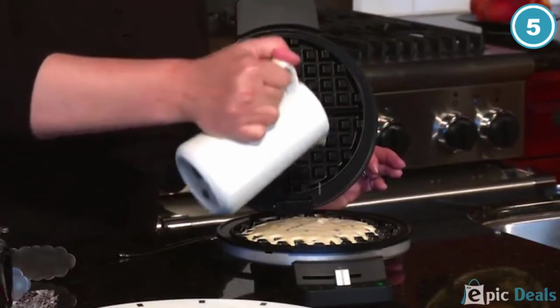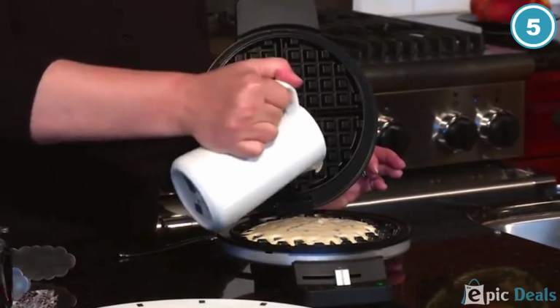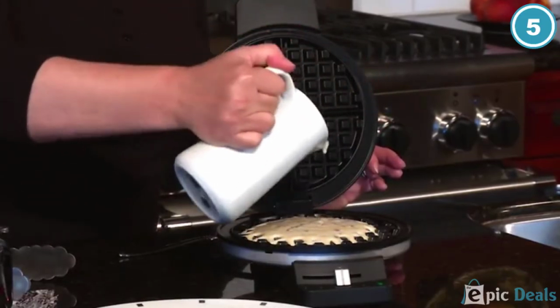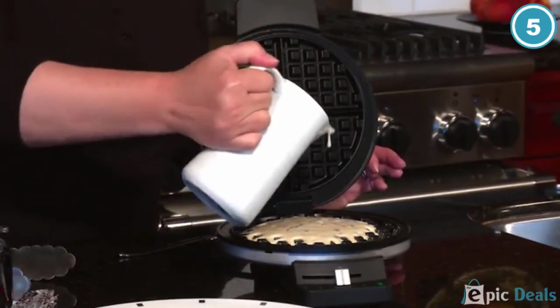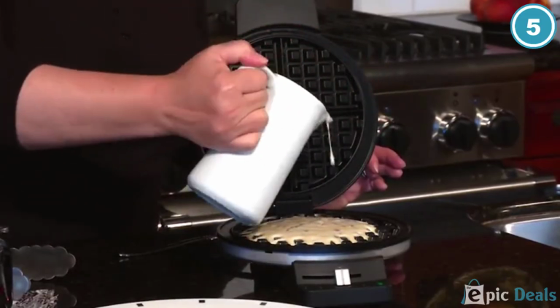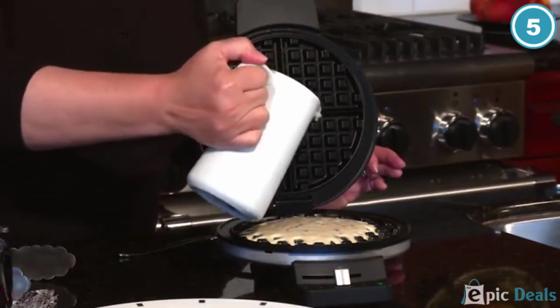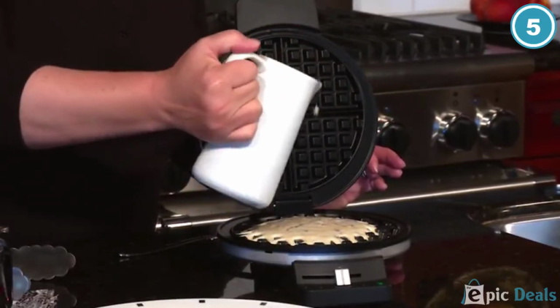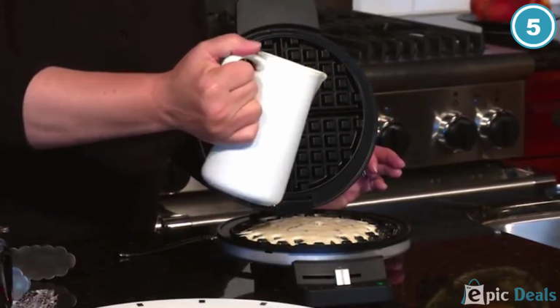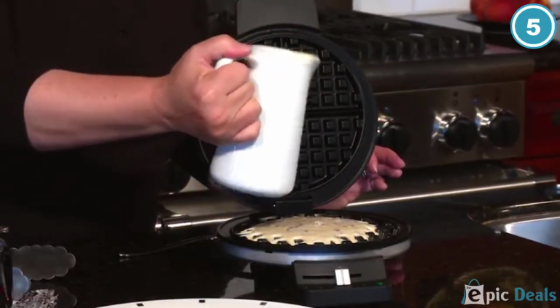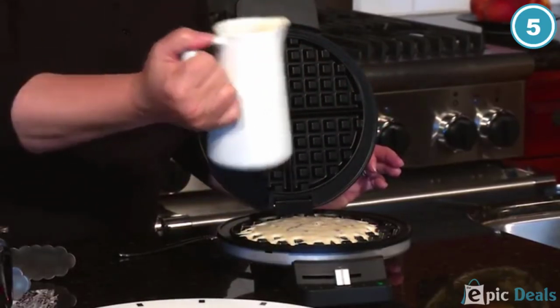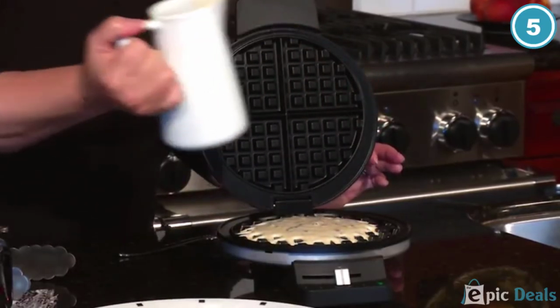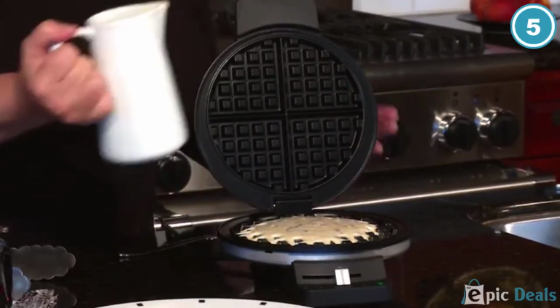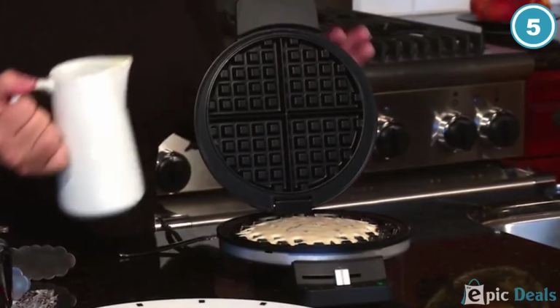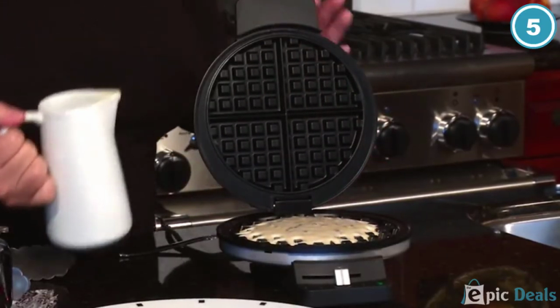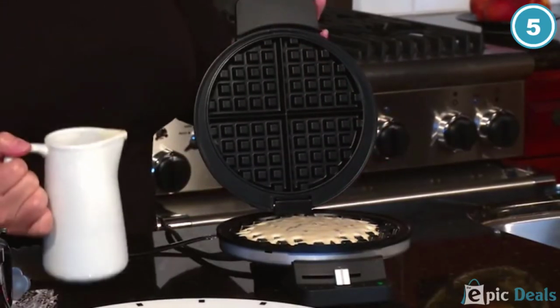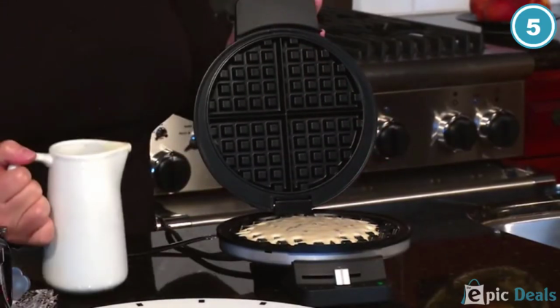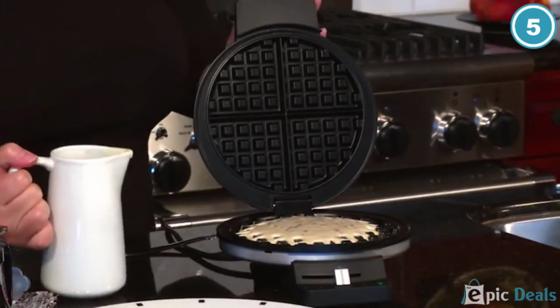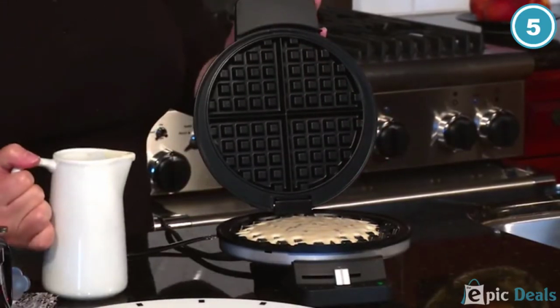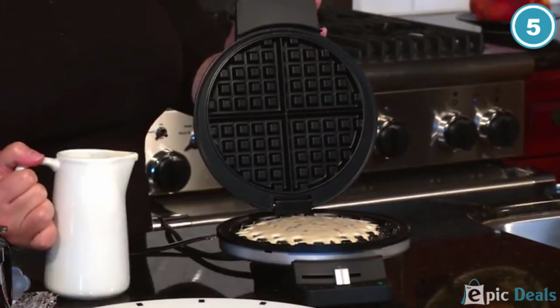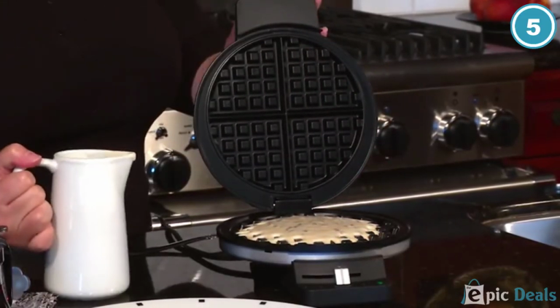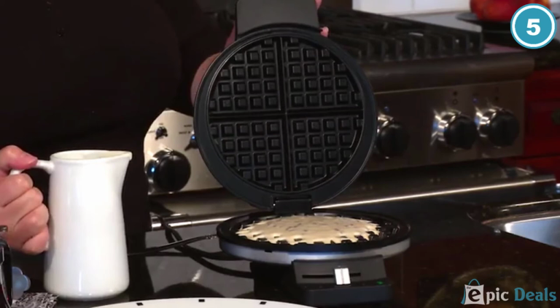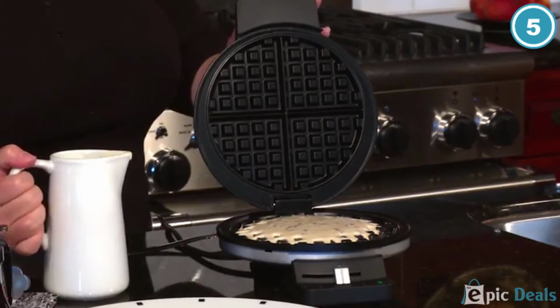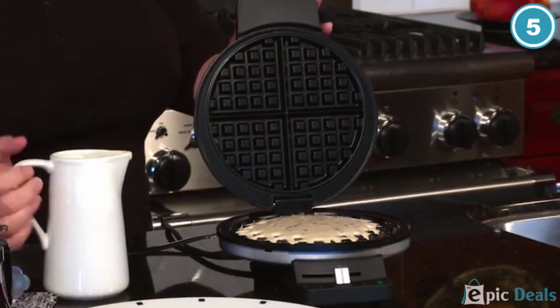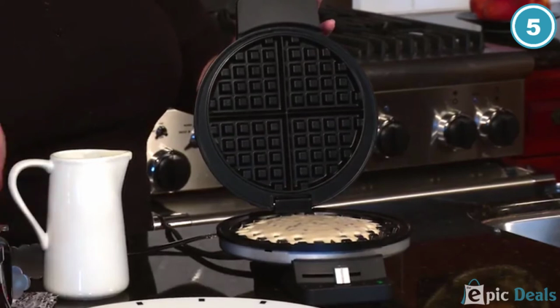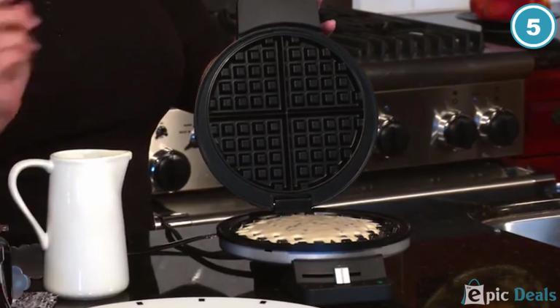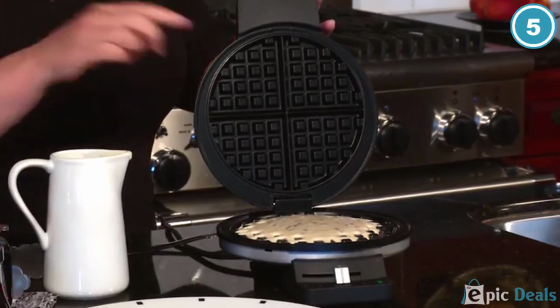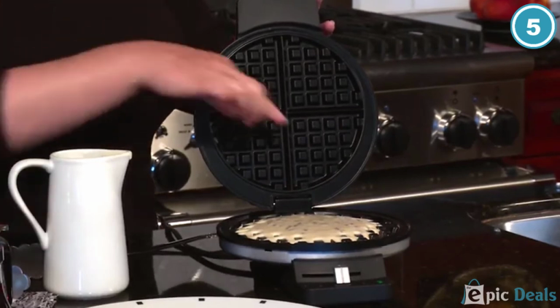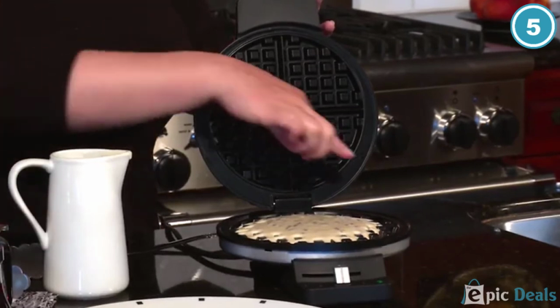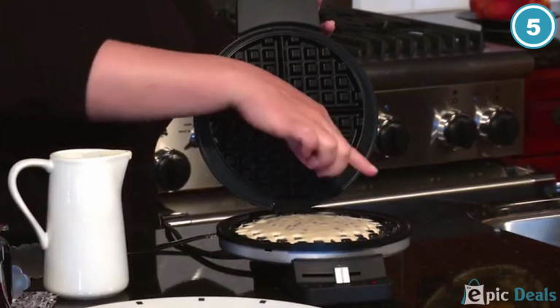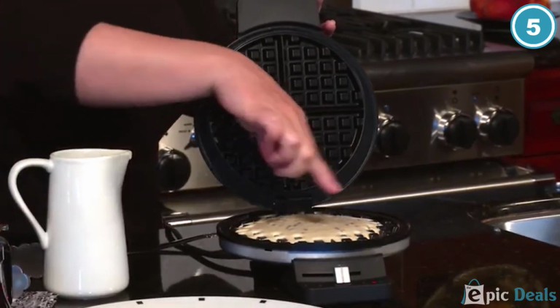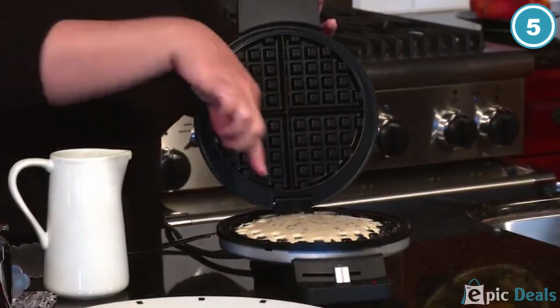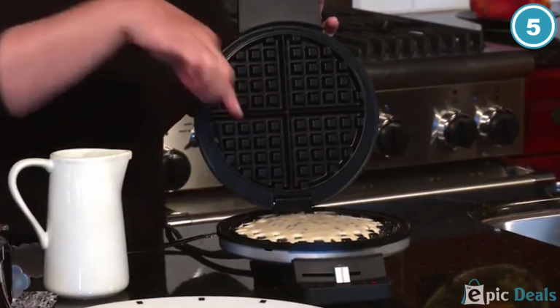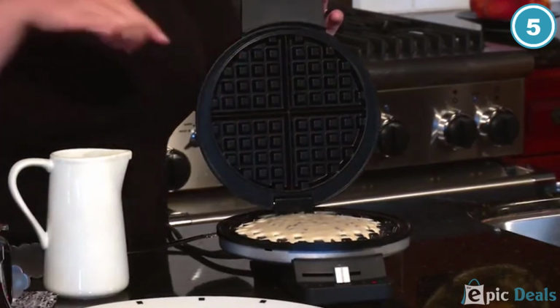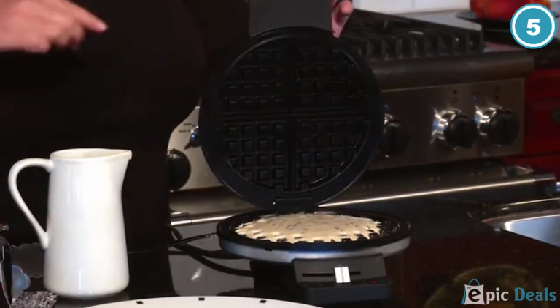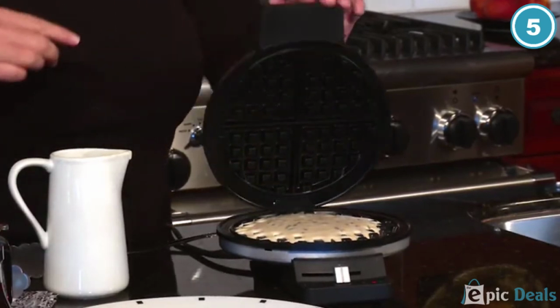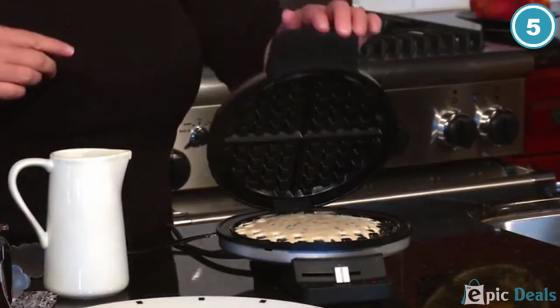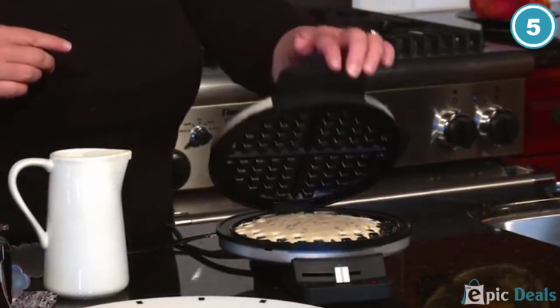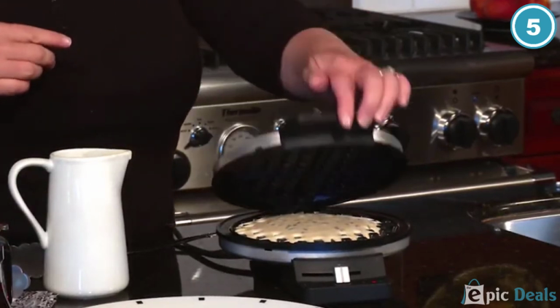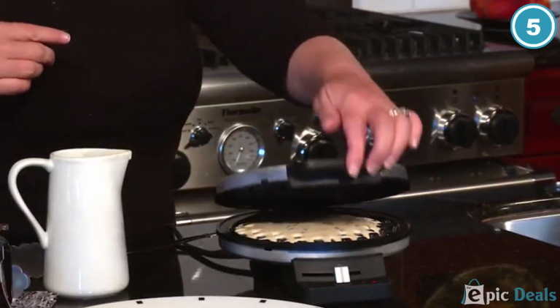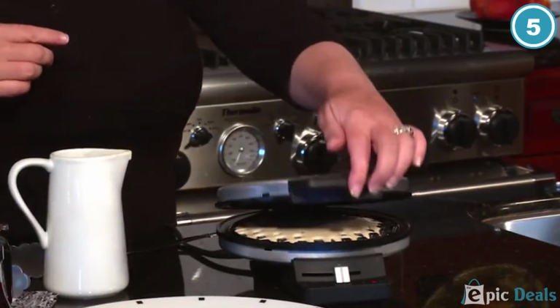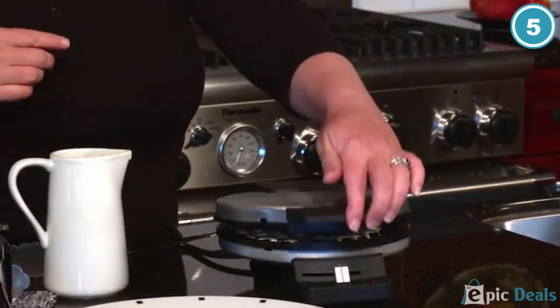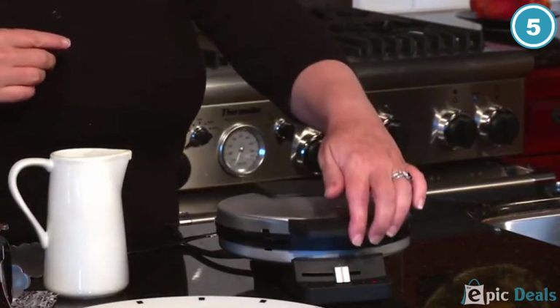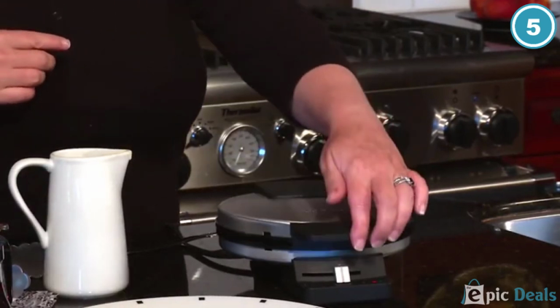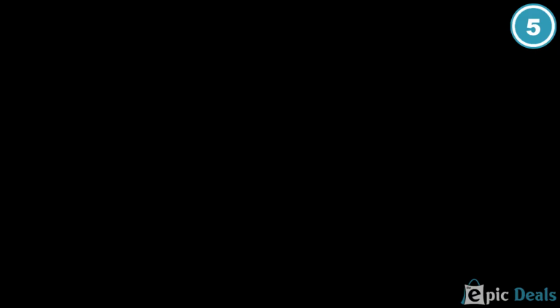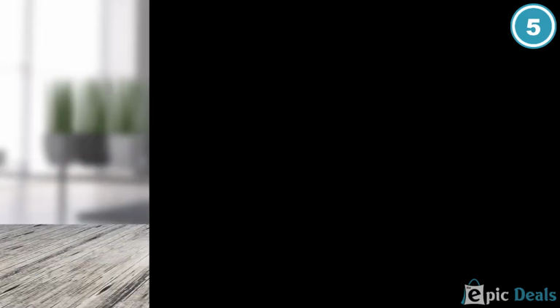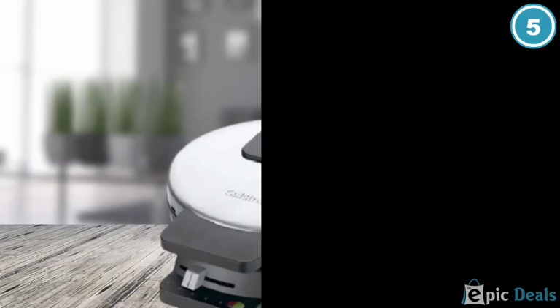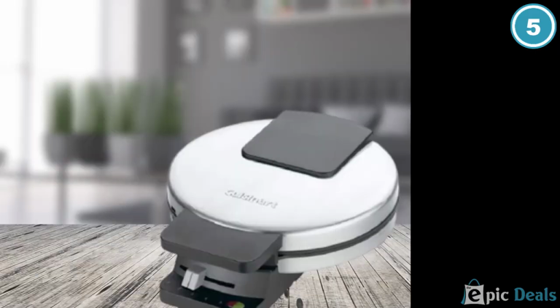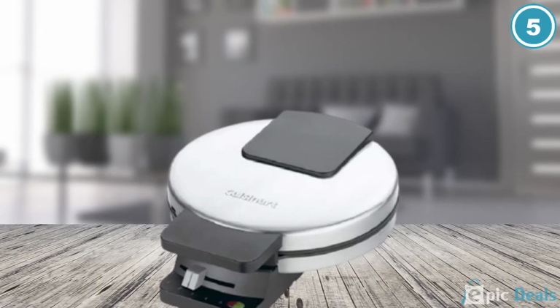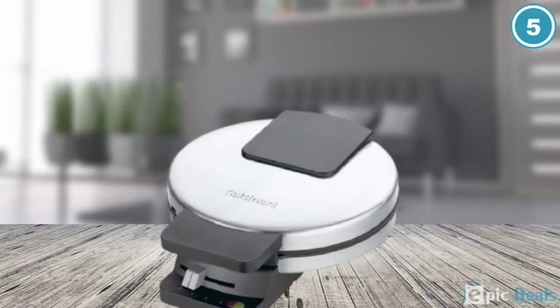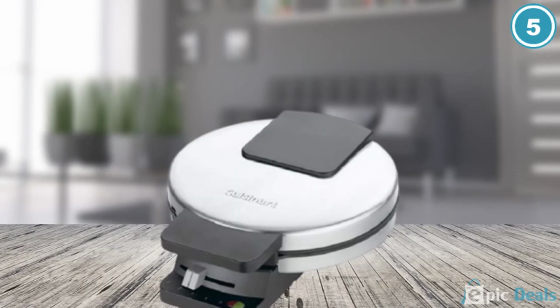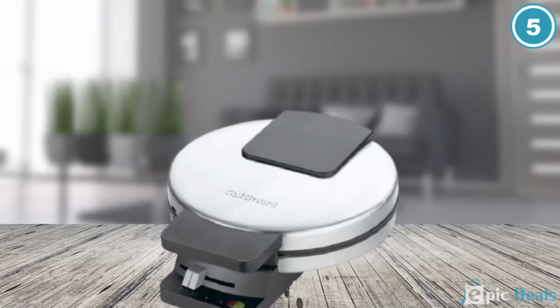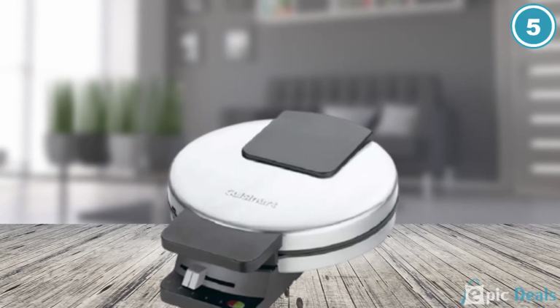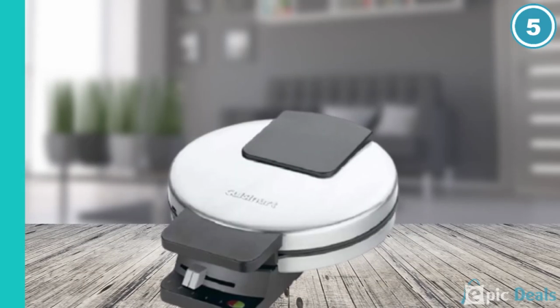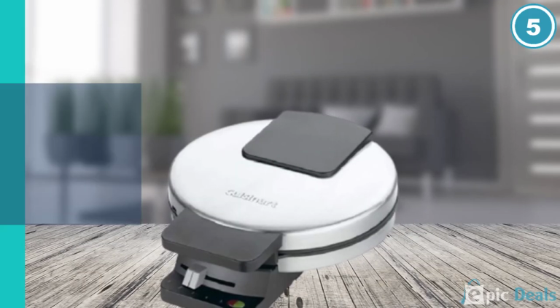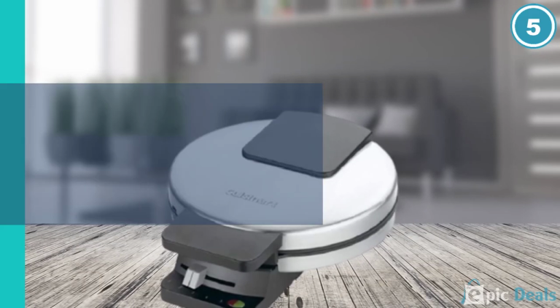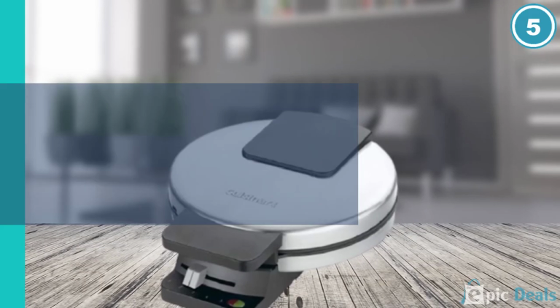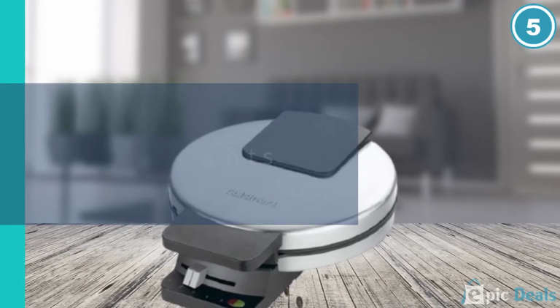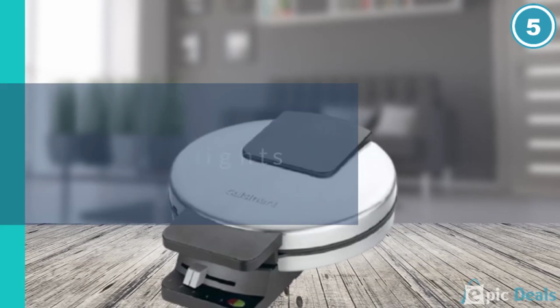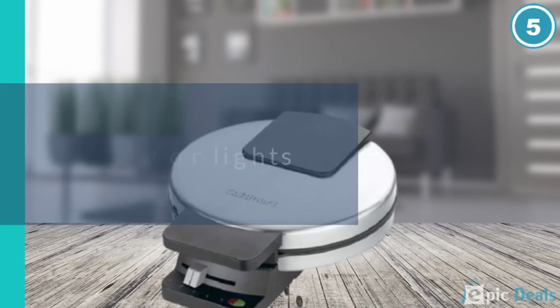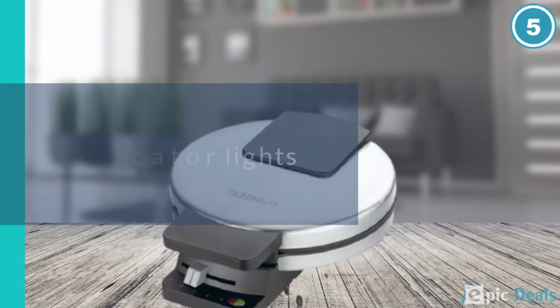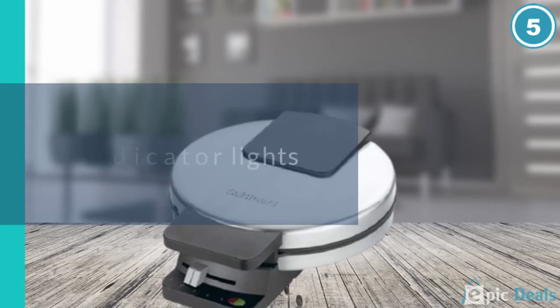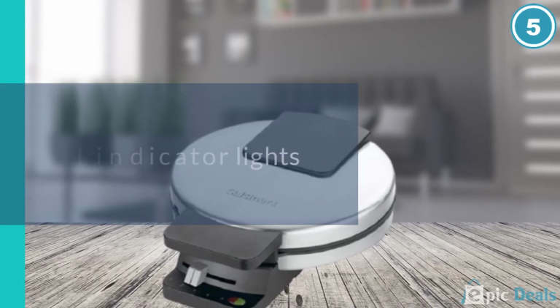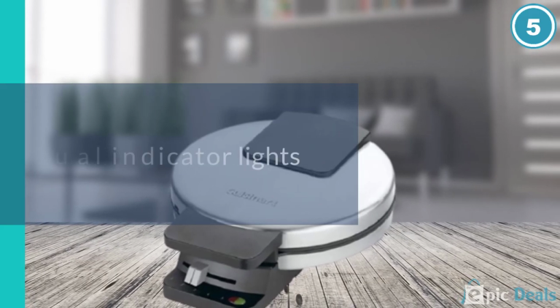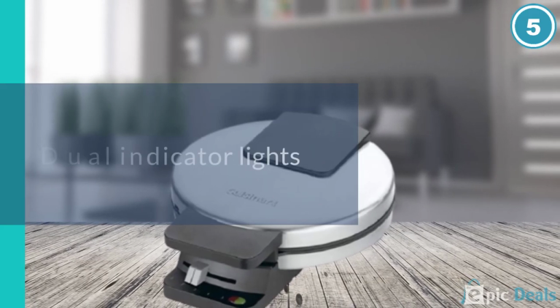After adding batter to one chamber, rotate it in its frame, fill in the other side and rotate it again. Lights and tones signal when each one is done.